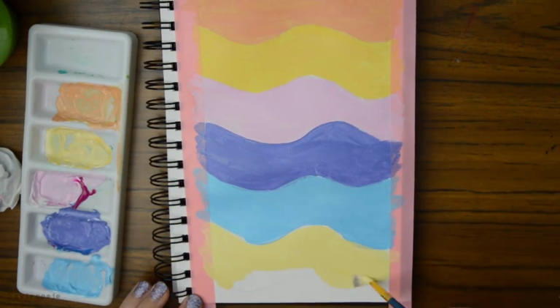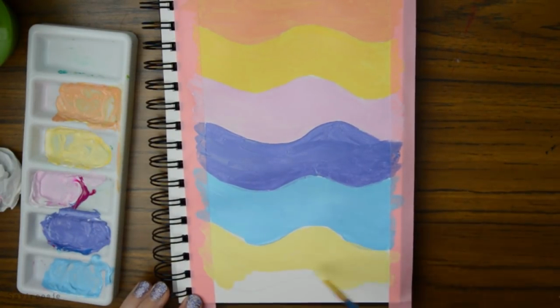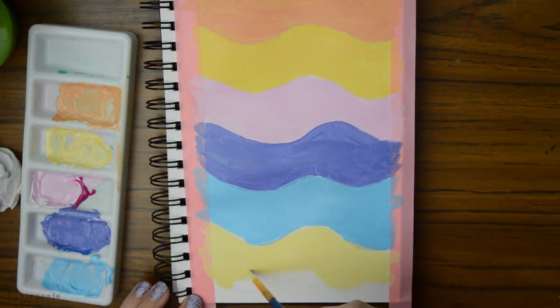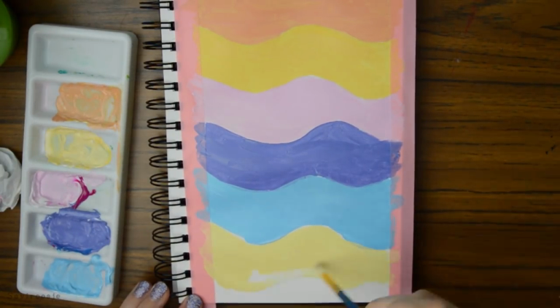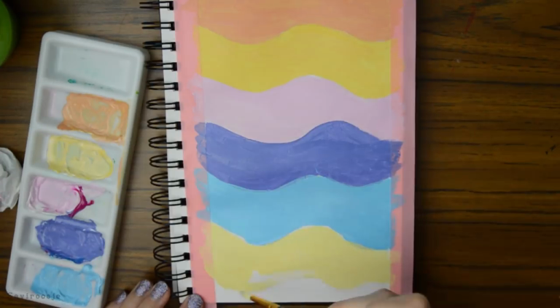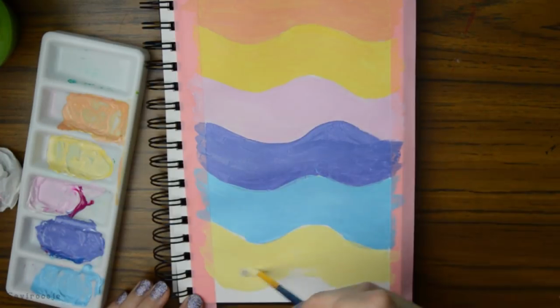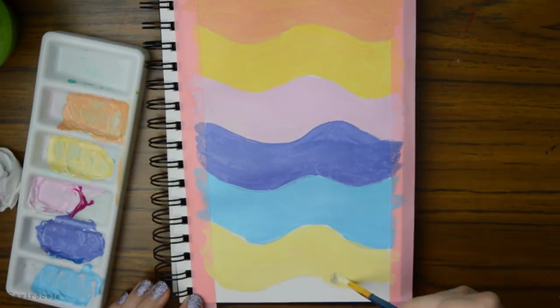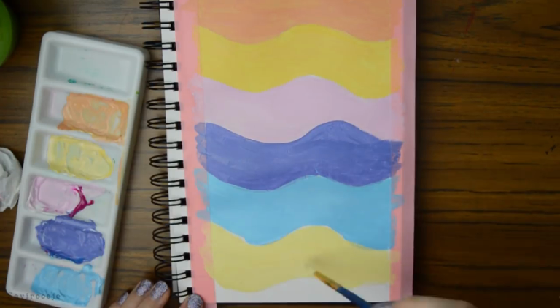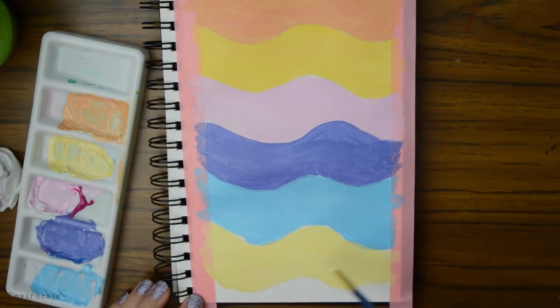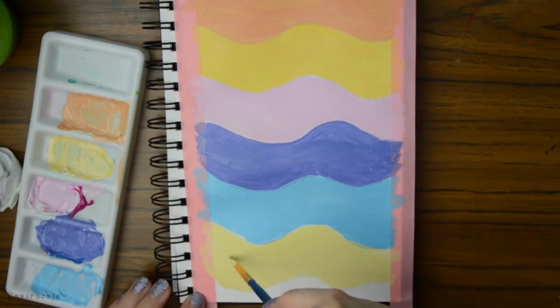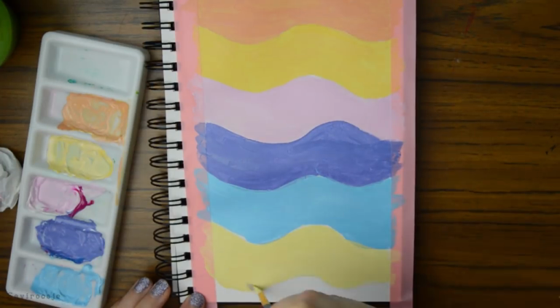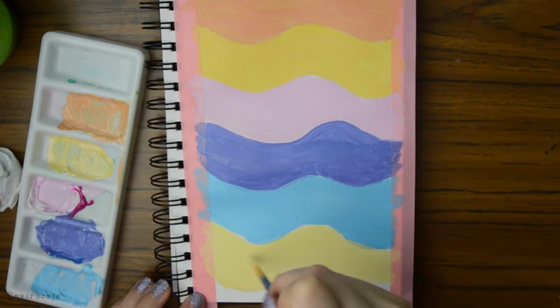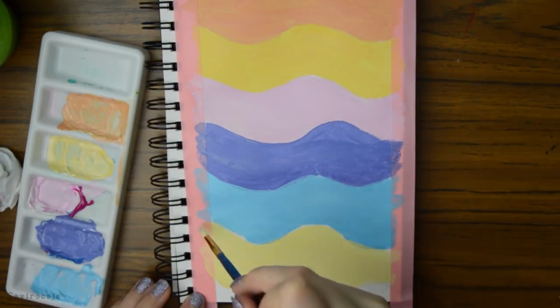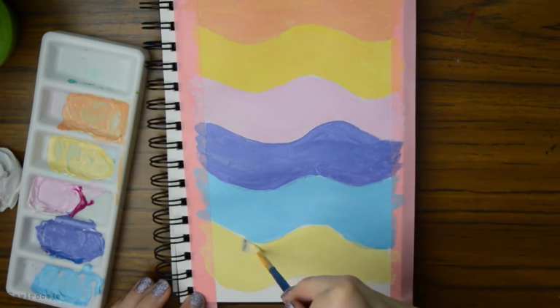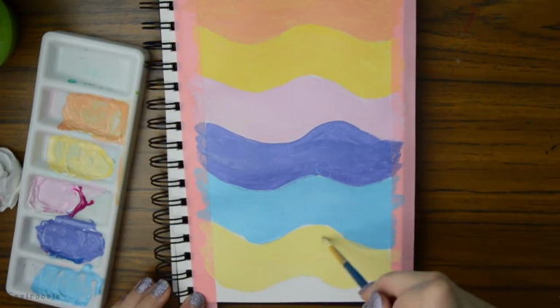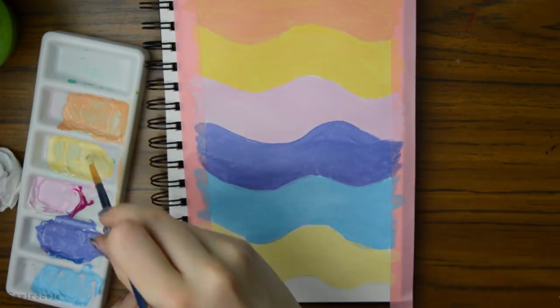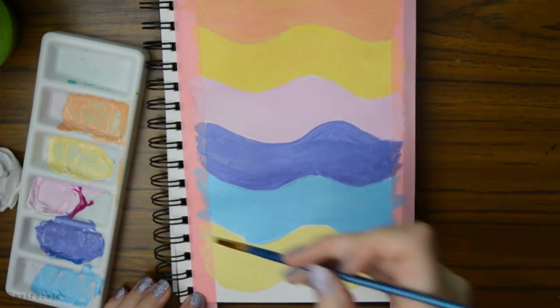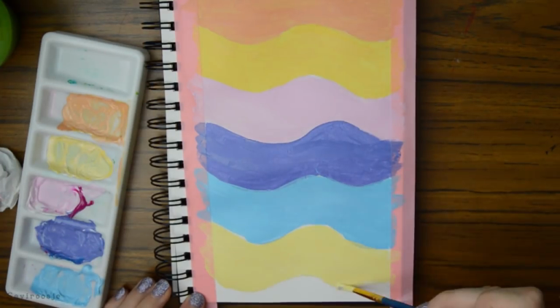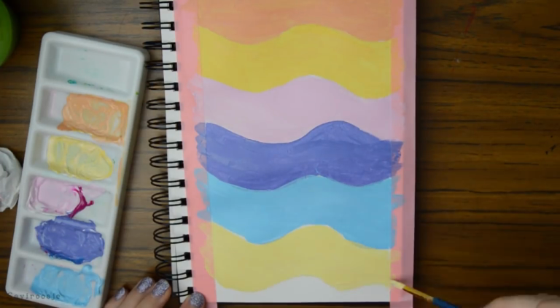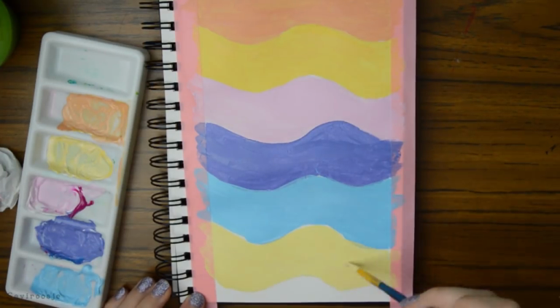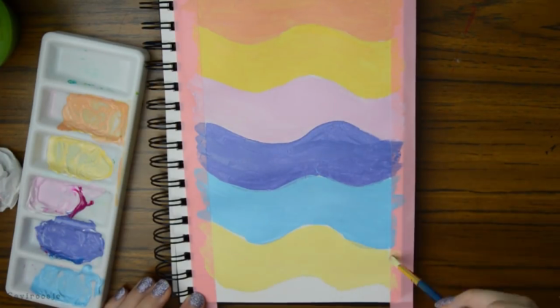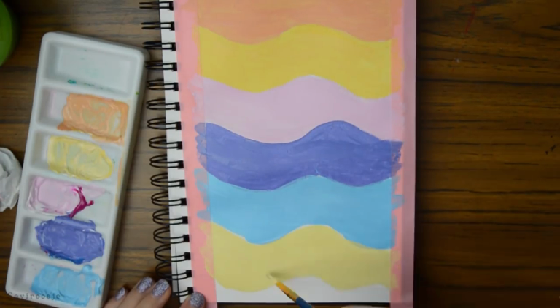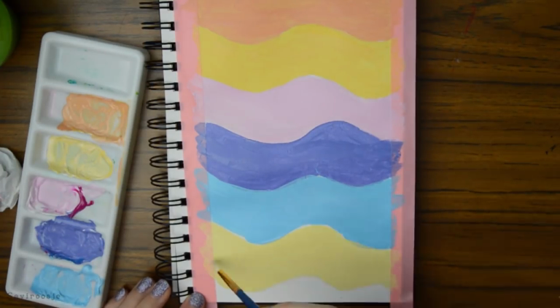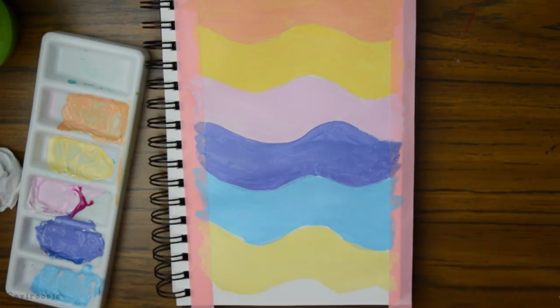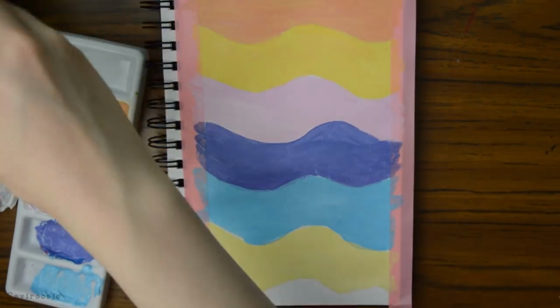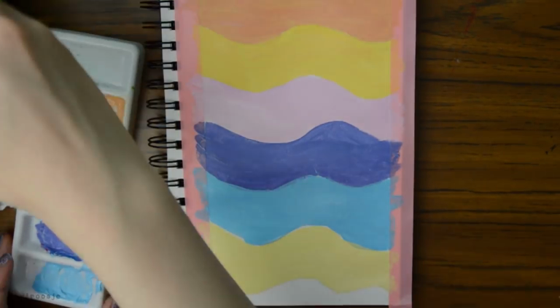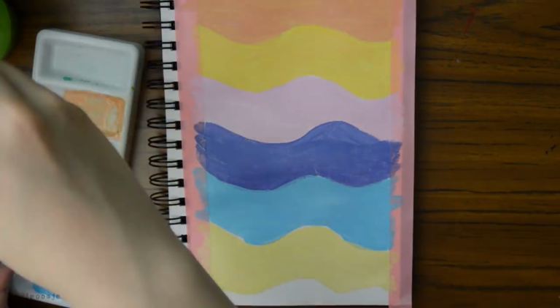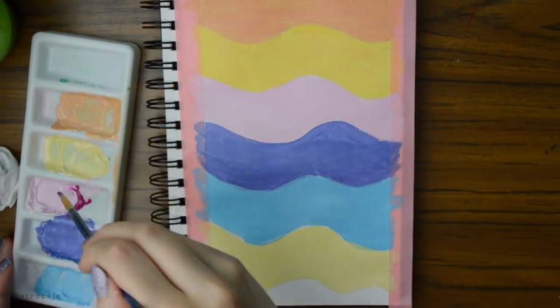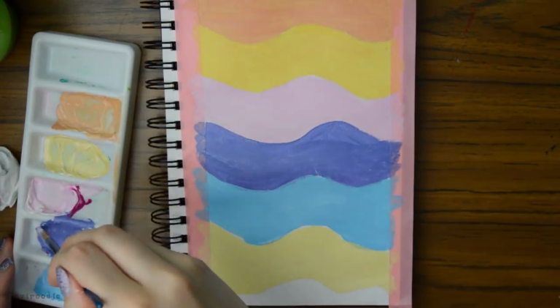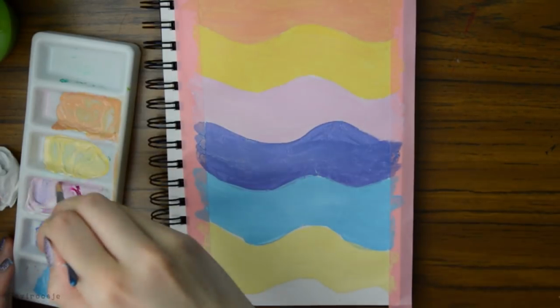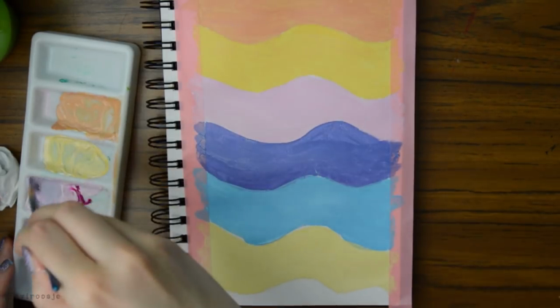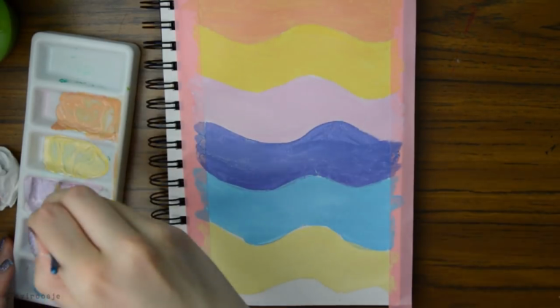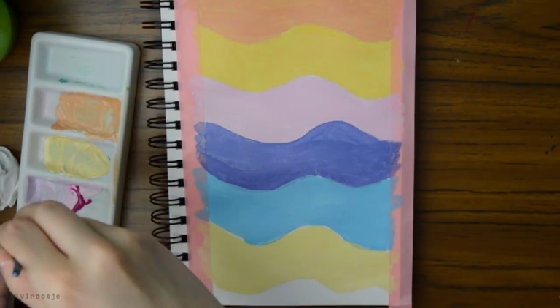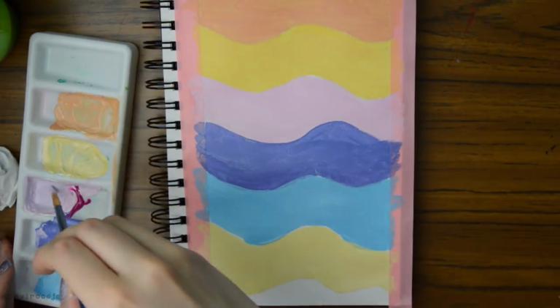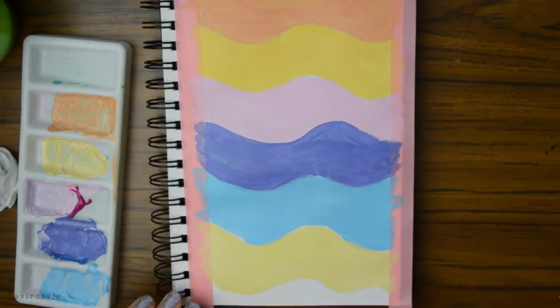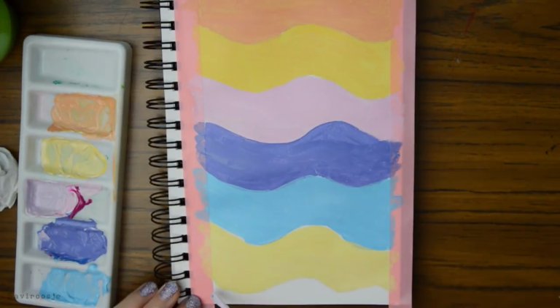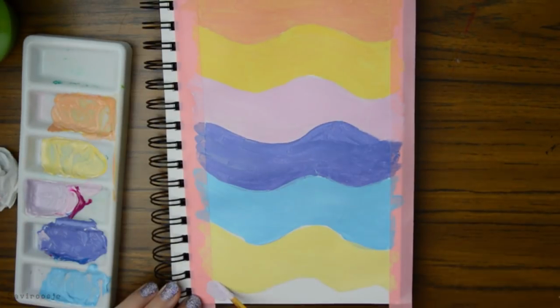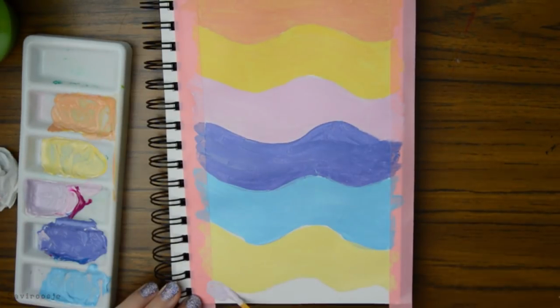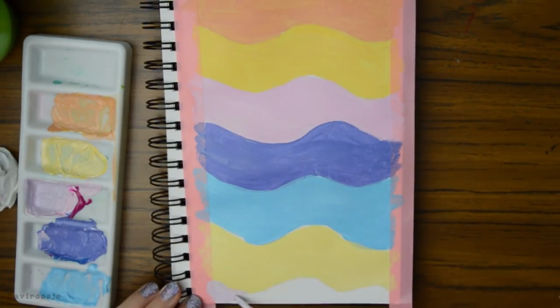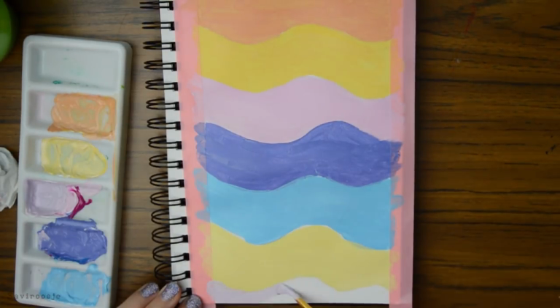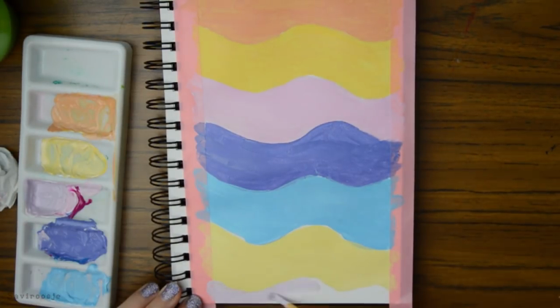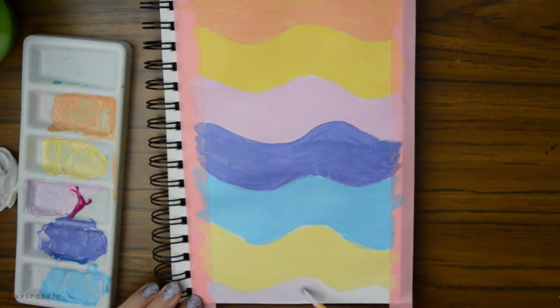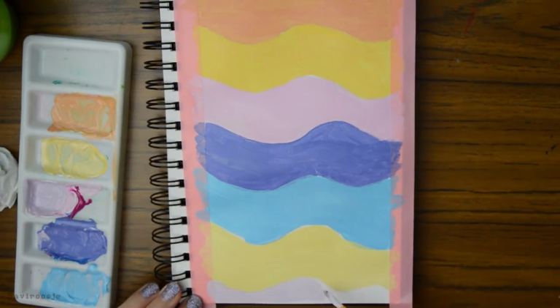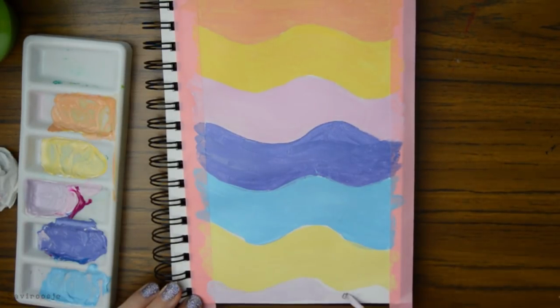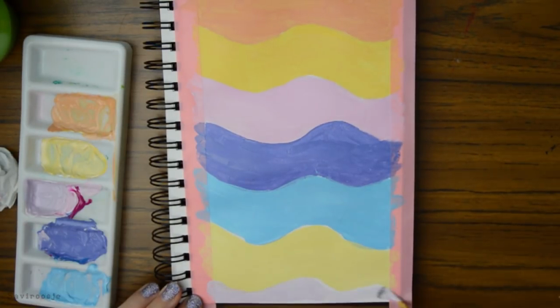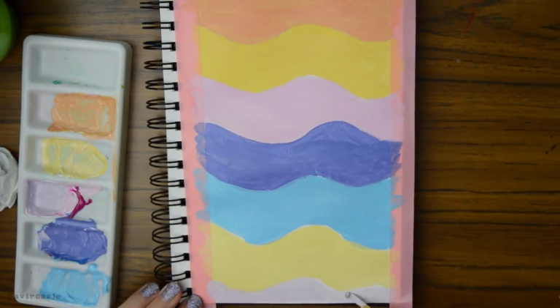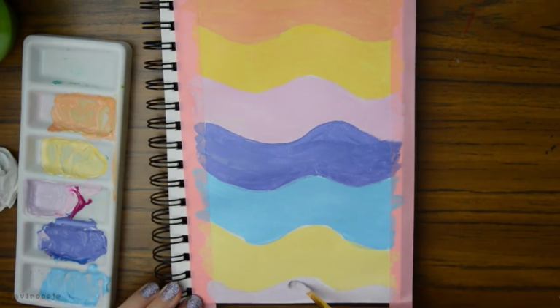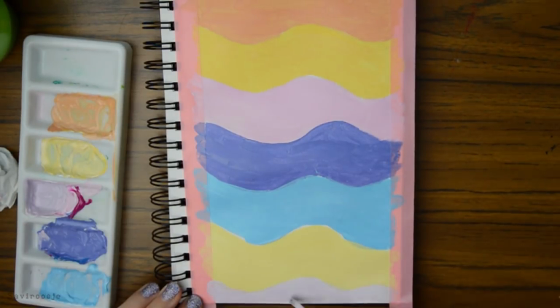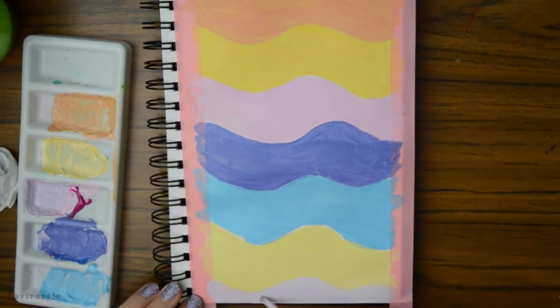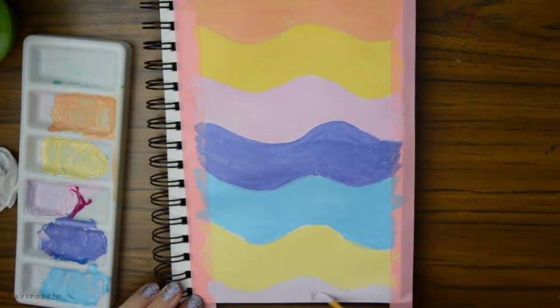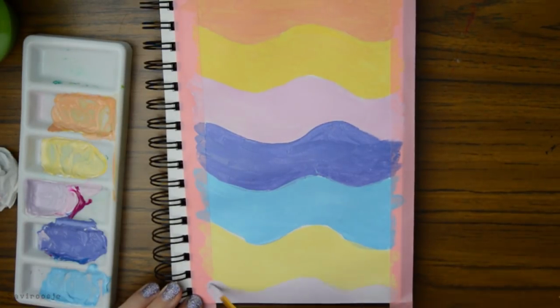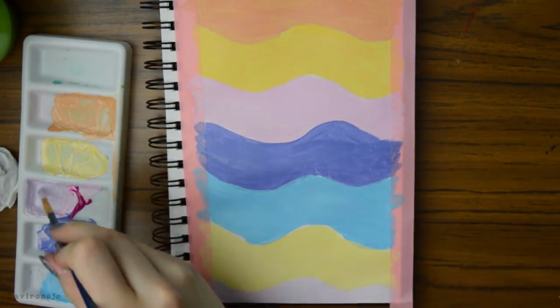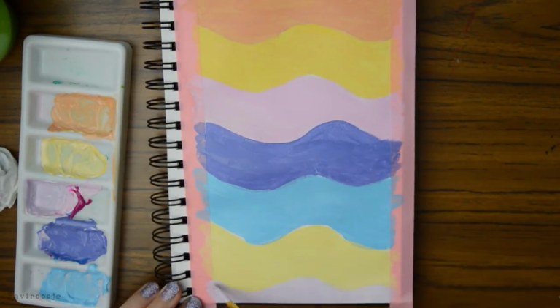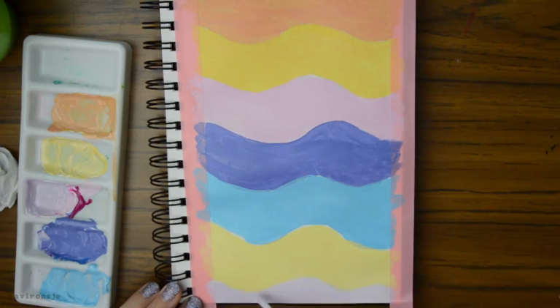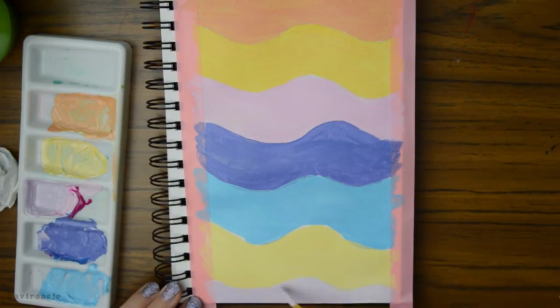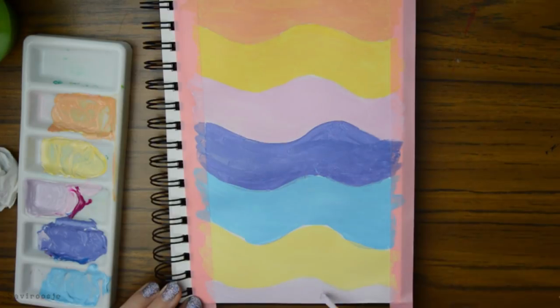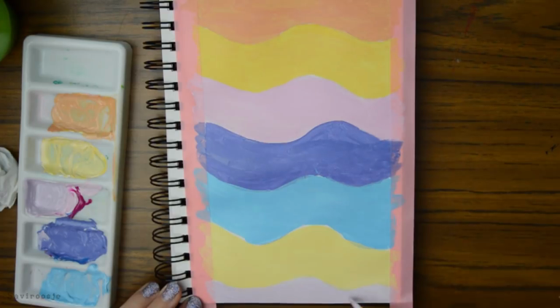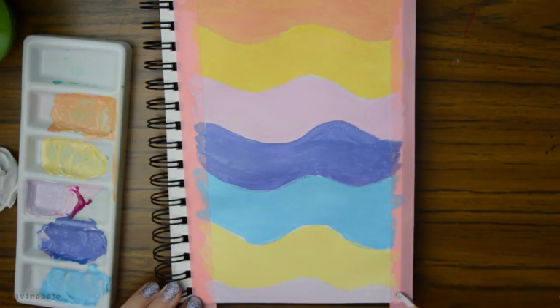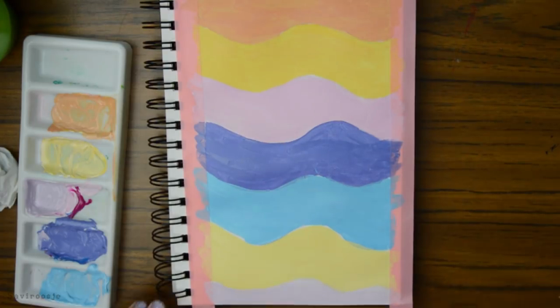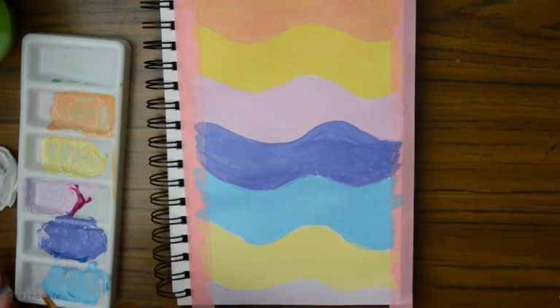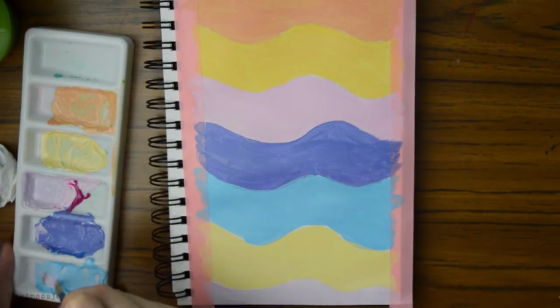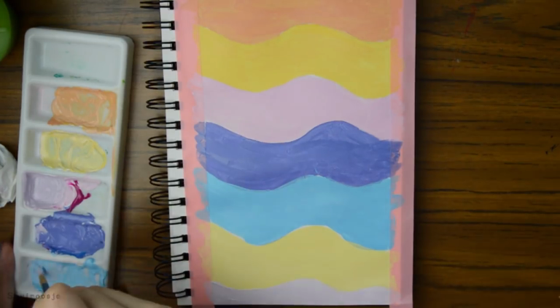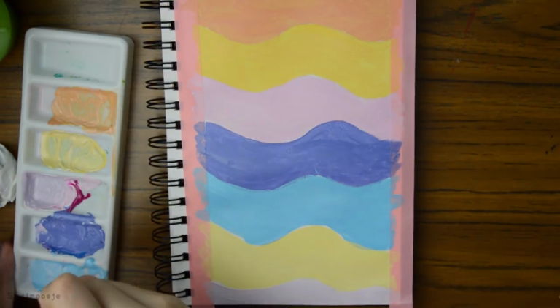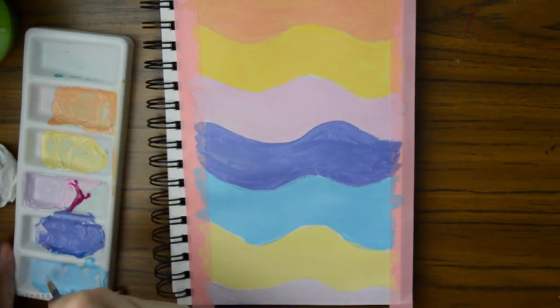Just pick some nice colors, draw some shapes and fill them in. Have fun! You can be as creative as you like!